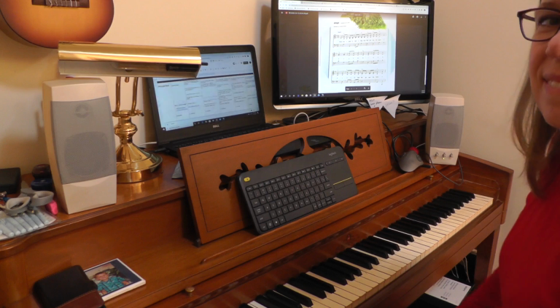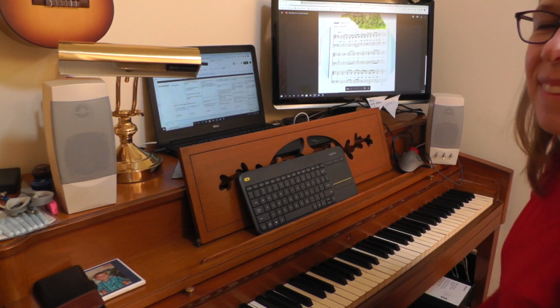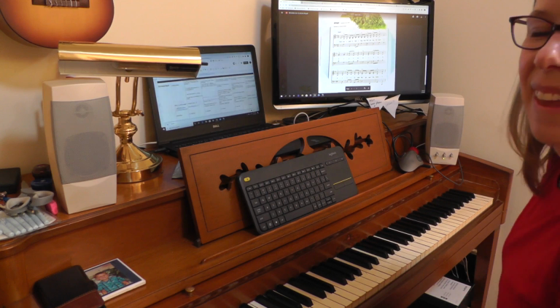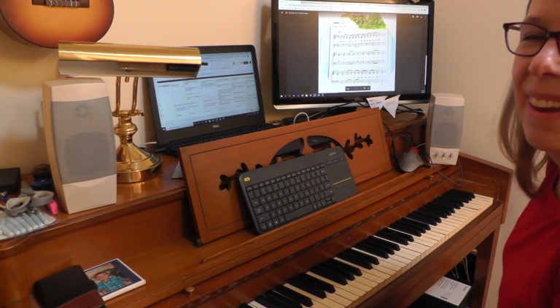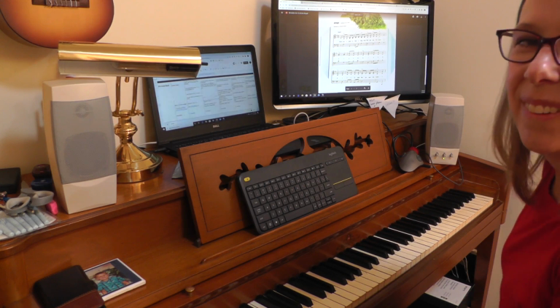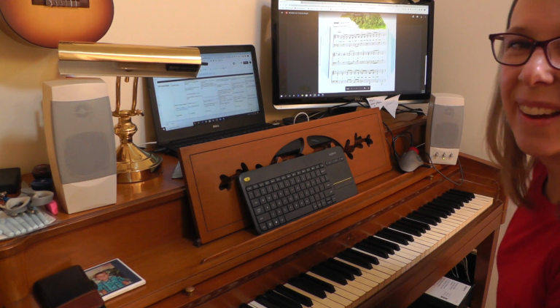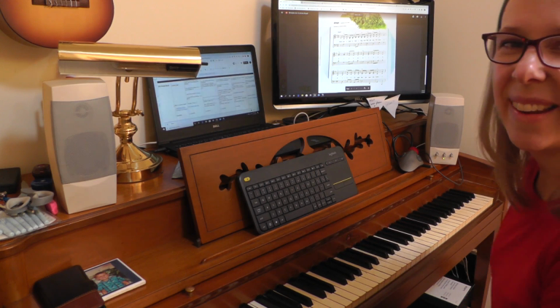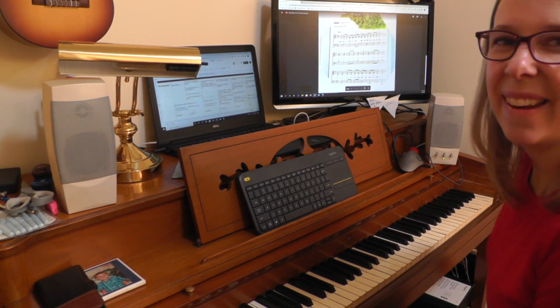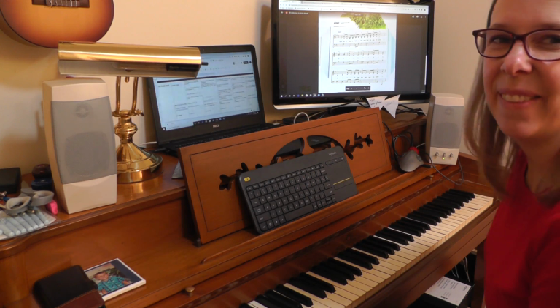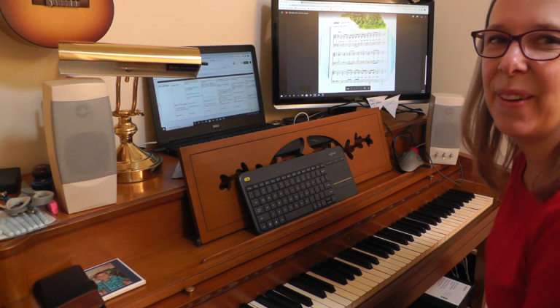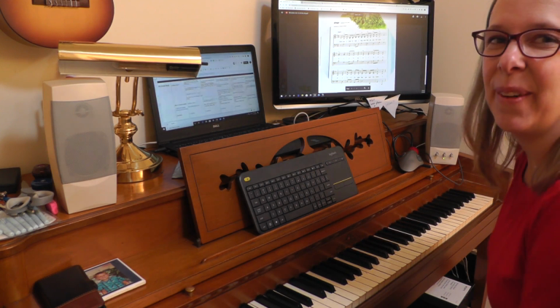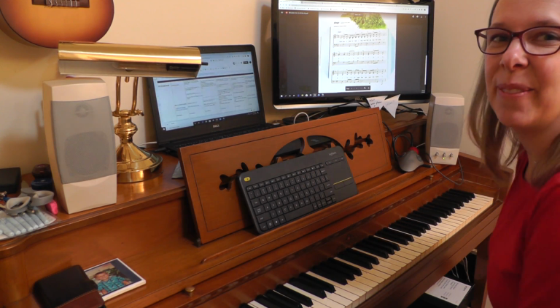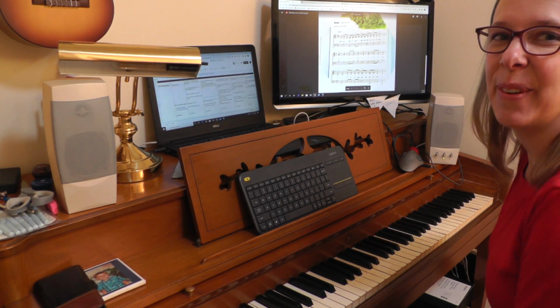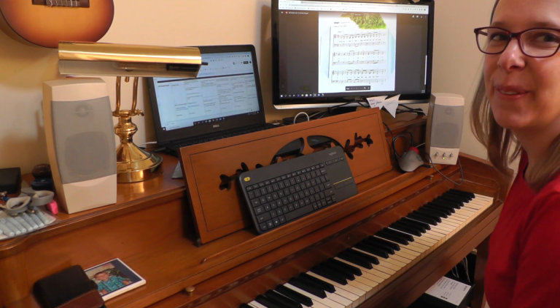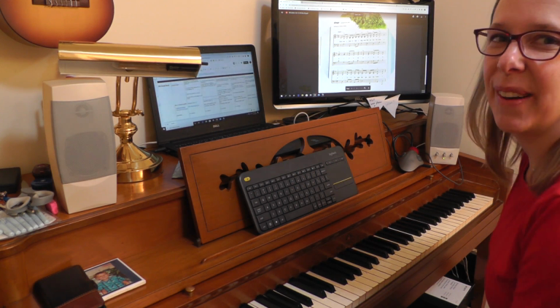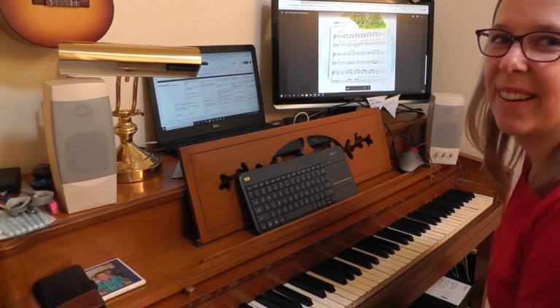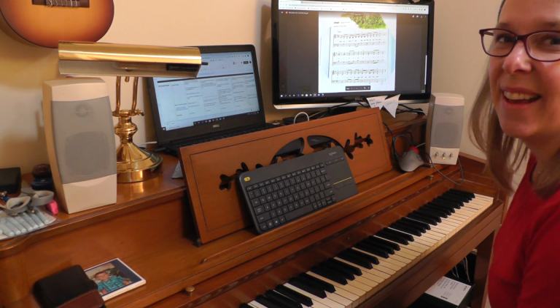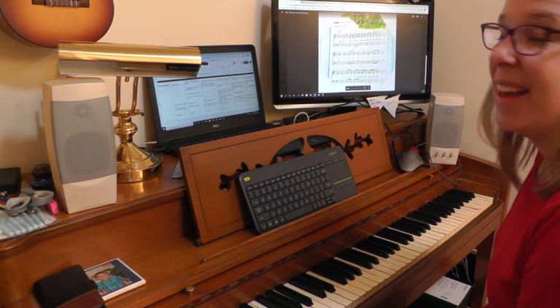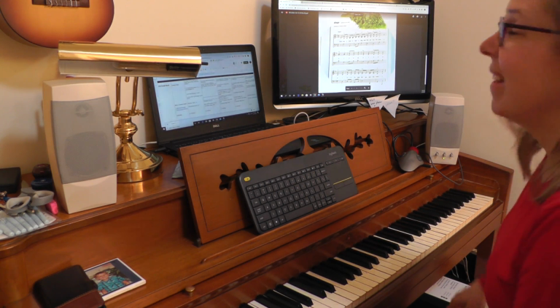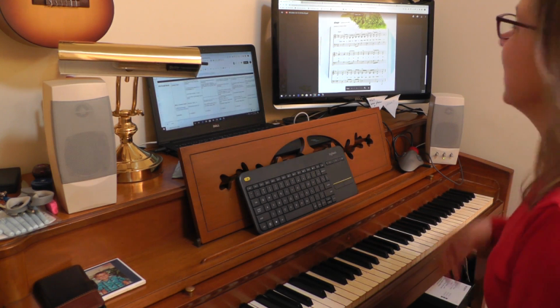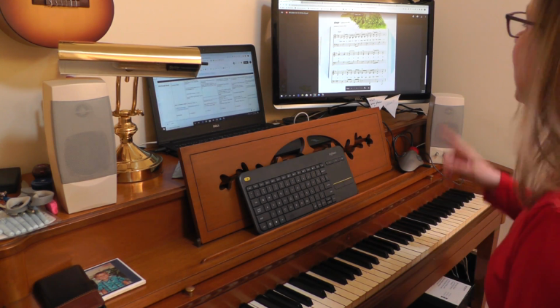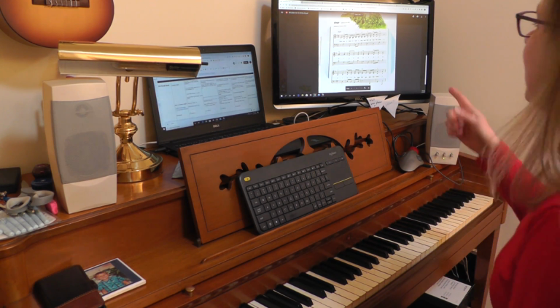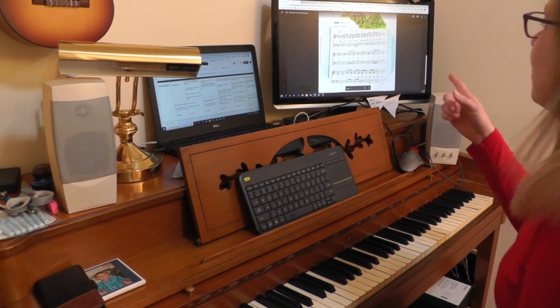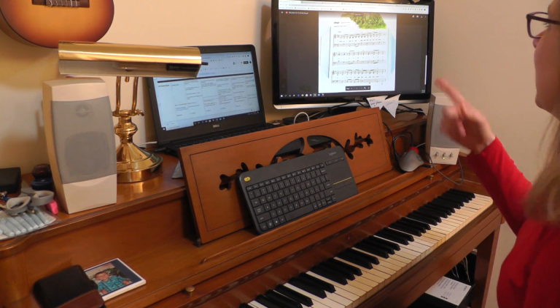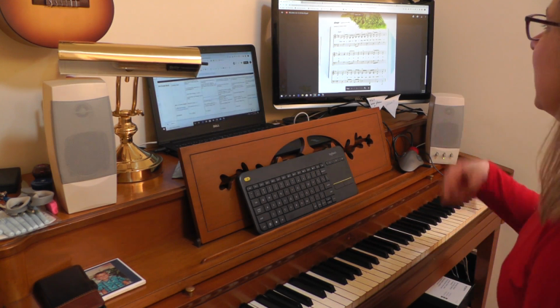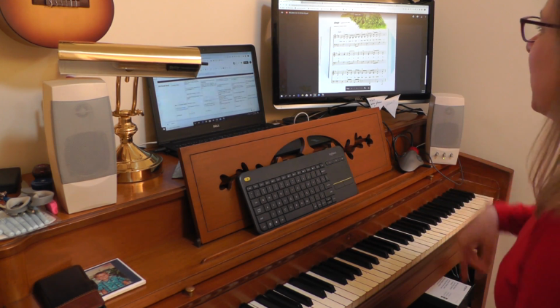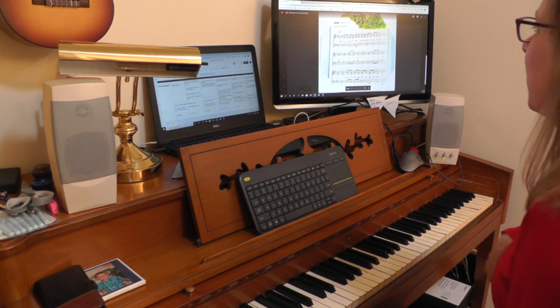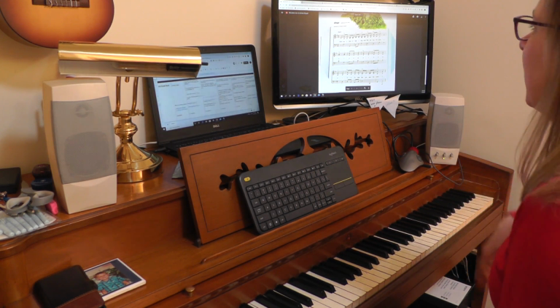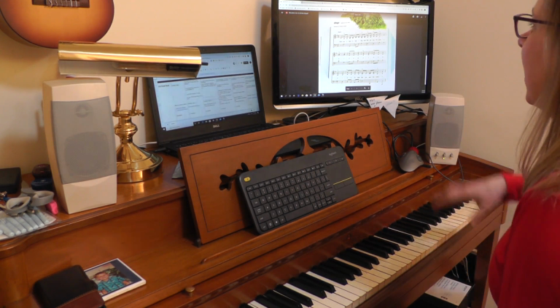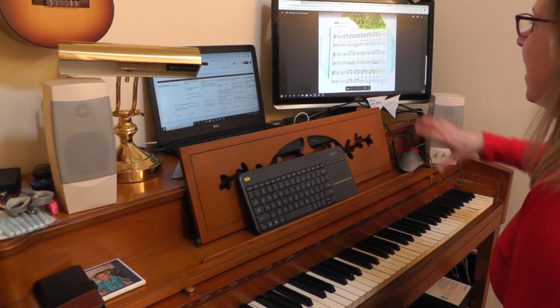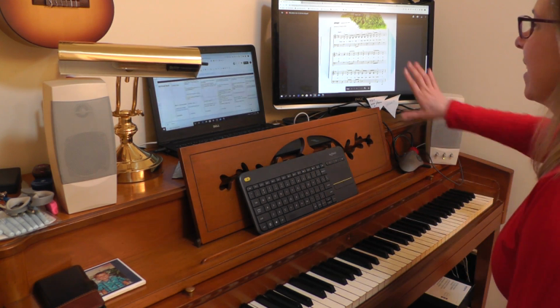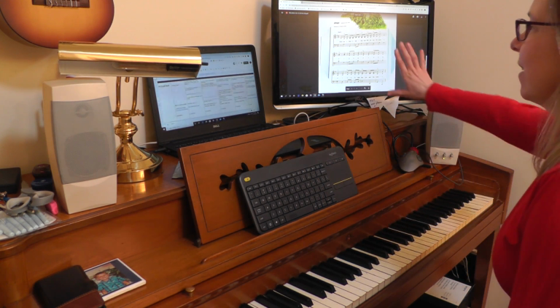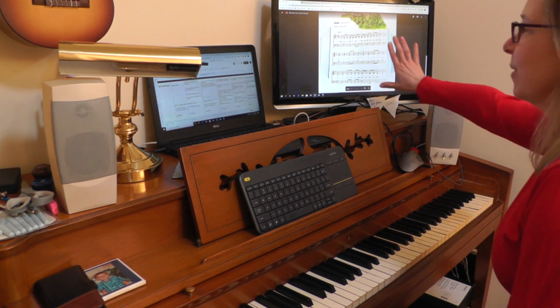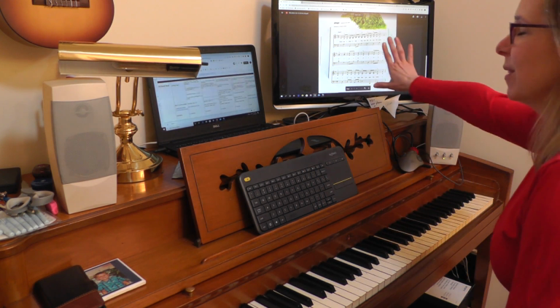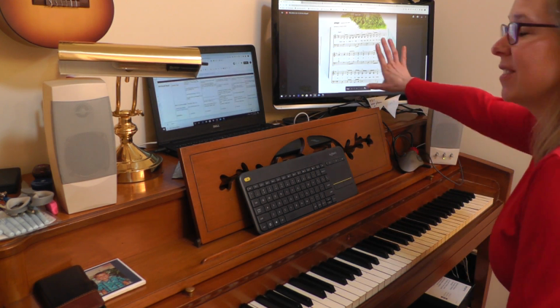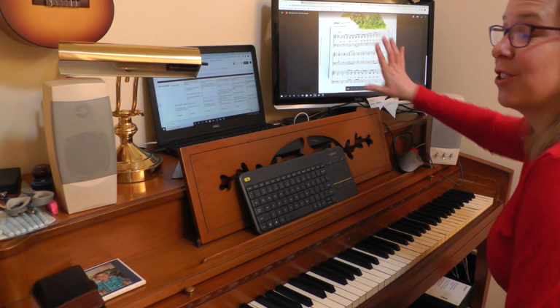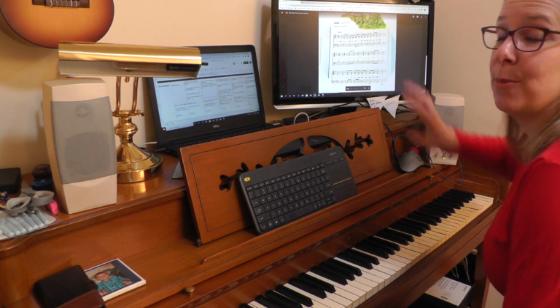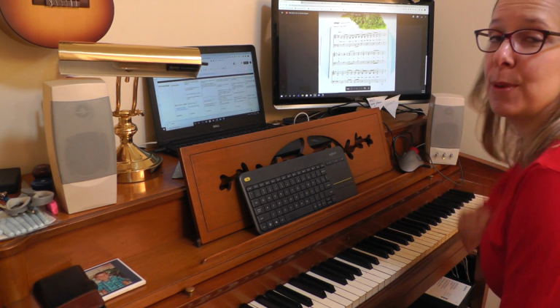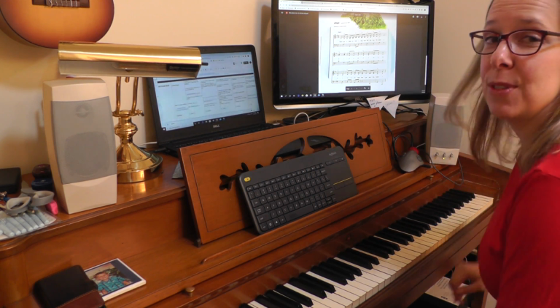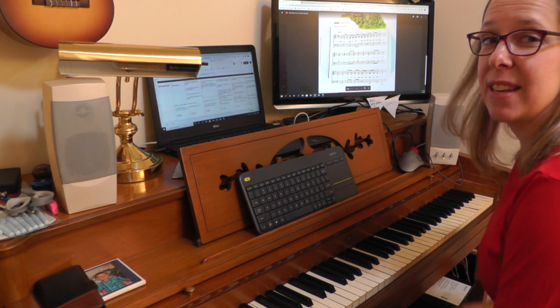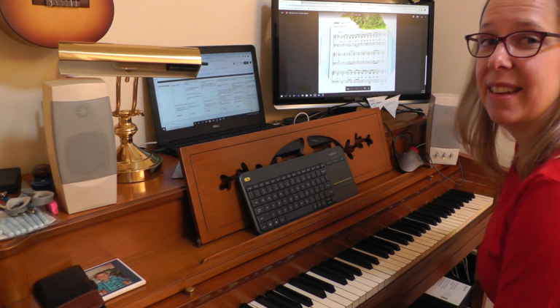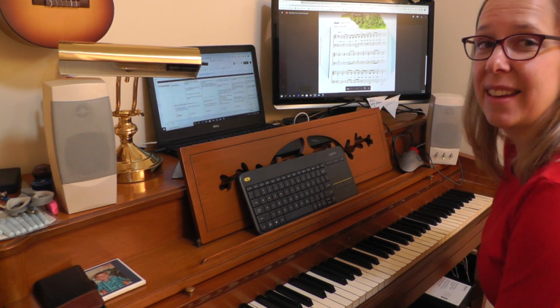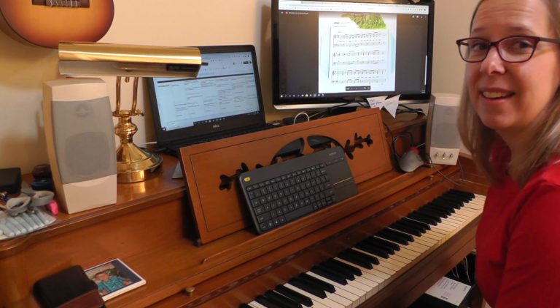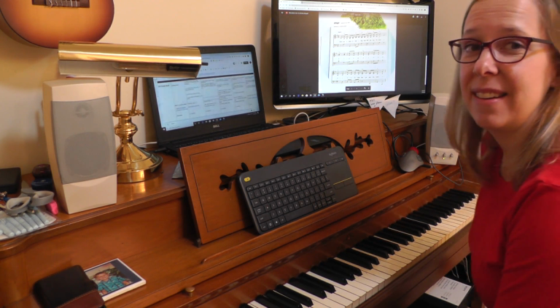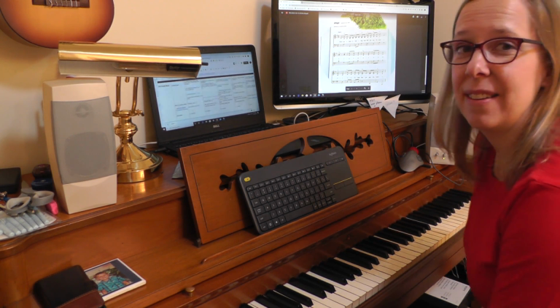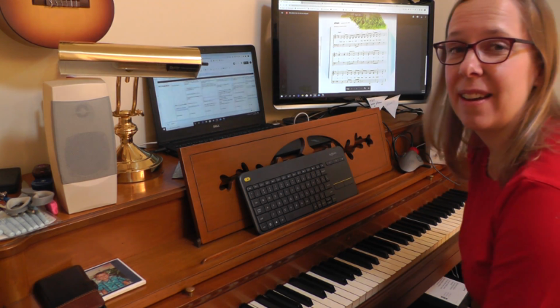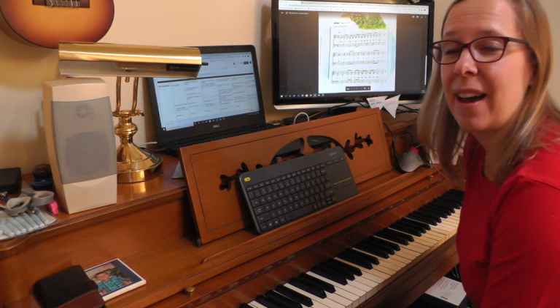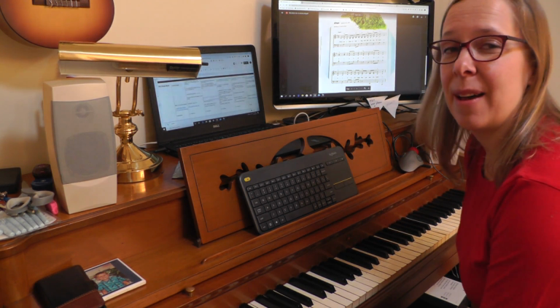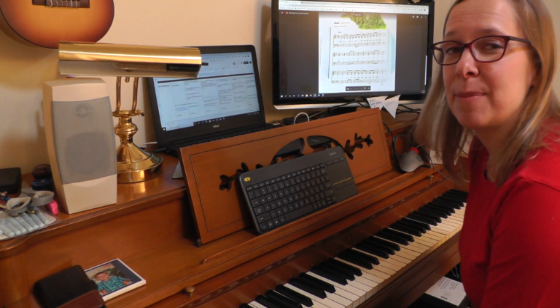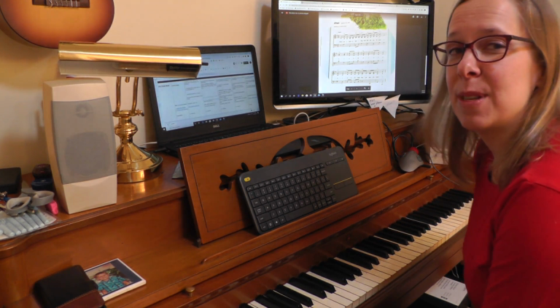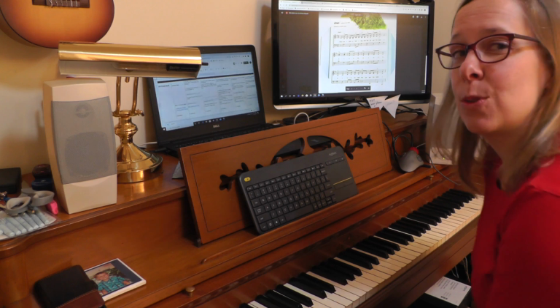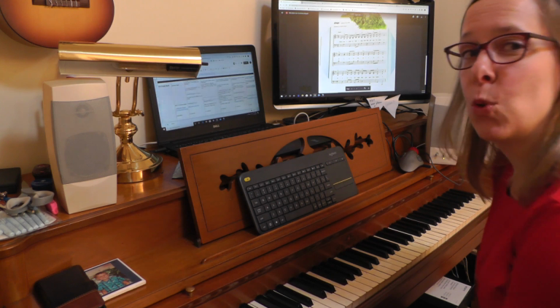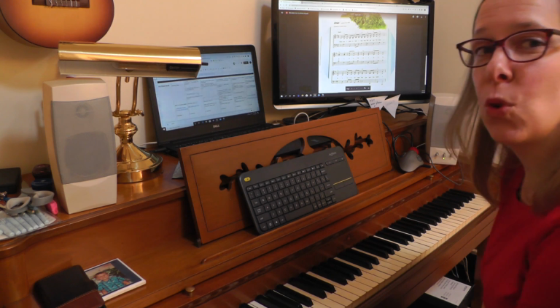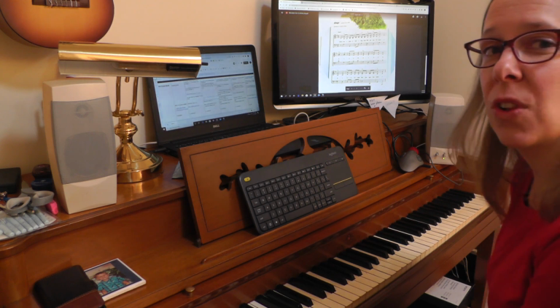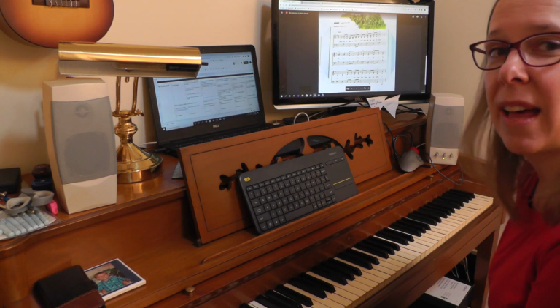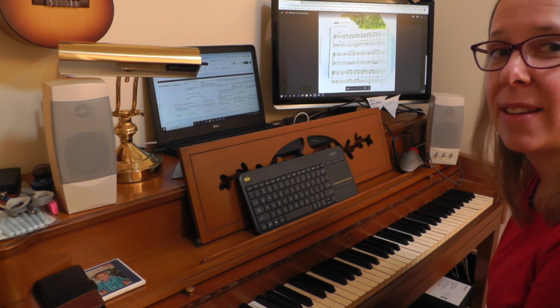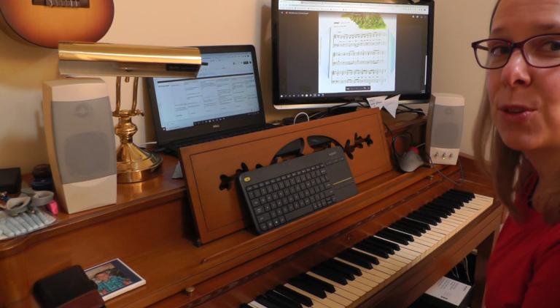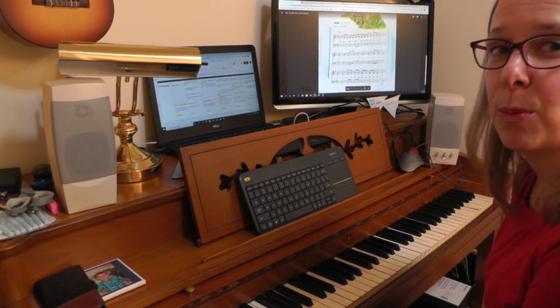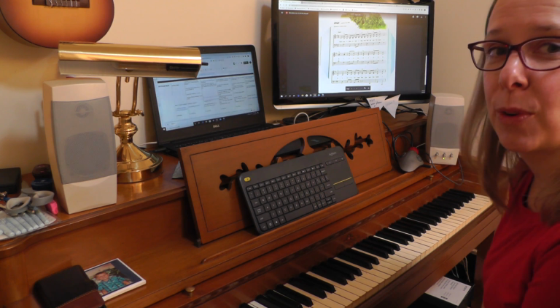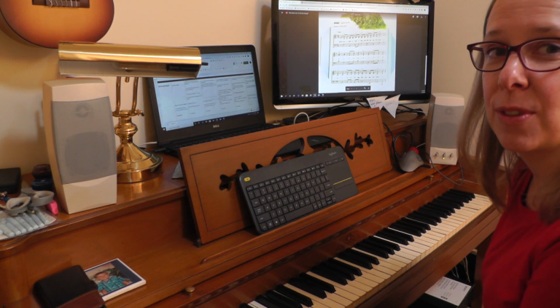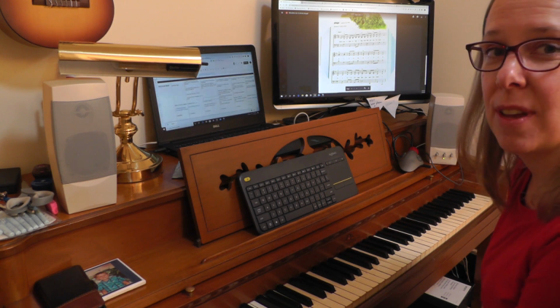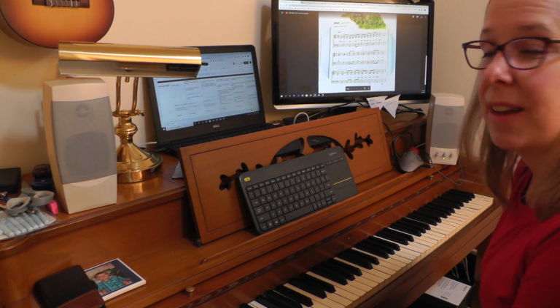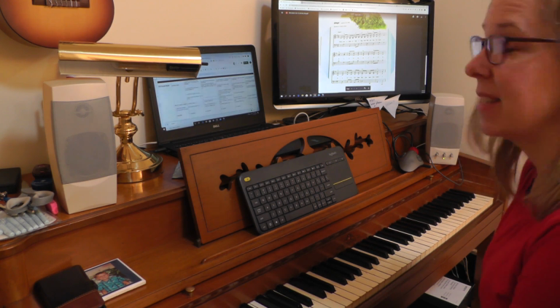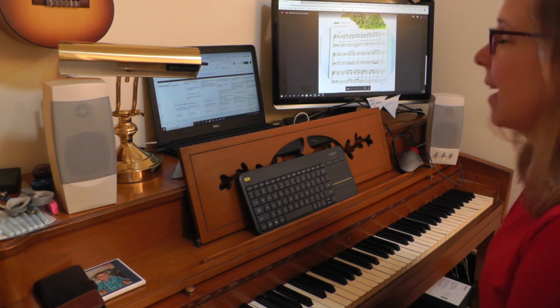Hello everyone. This is Bingo and I gave you the sheet music in this Google Classroom assignment.